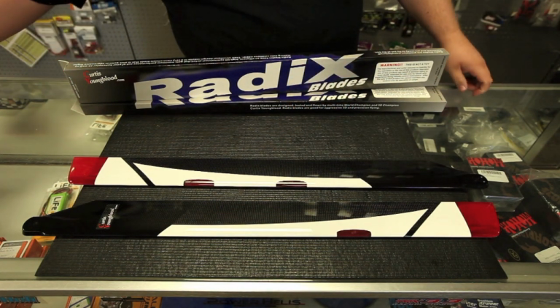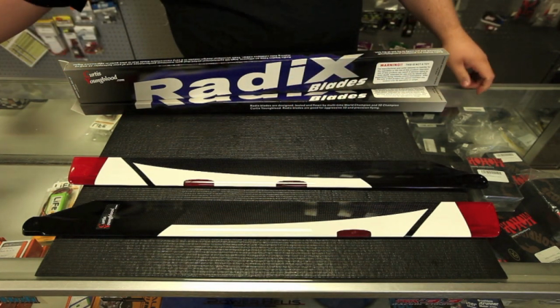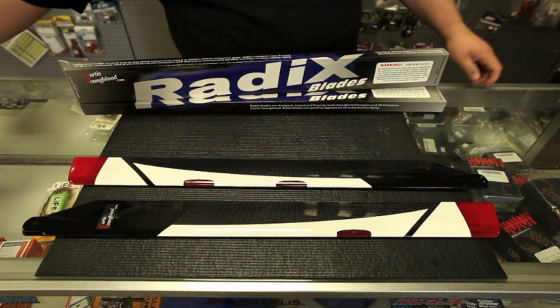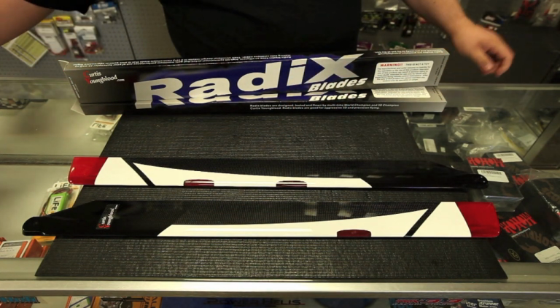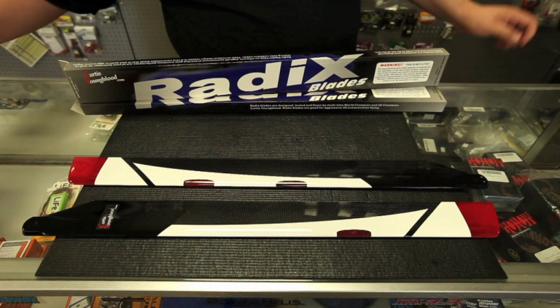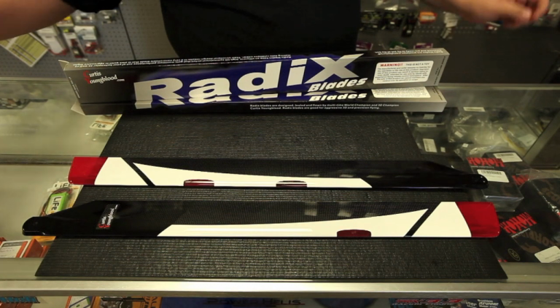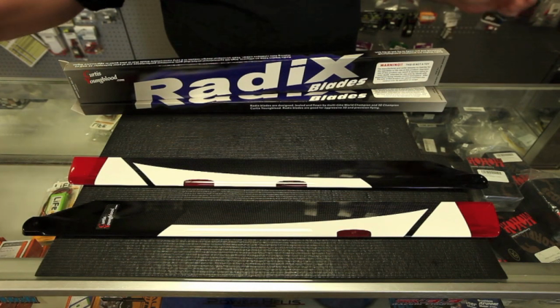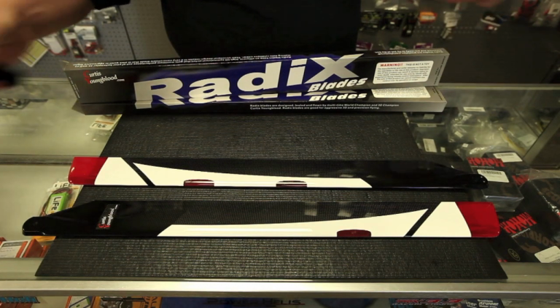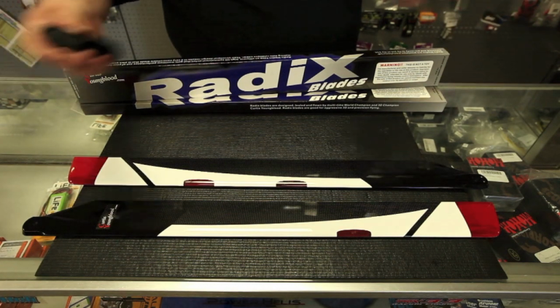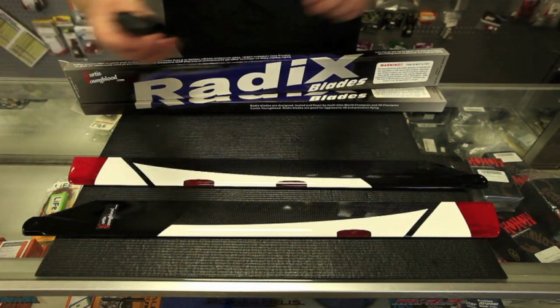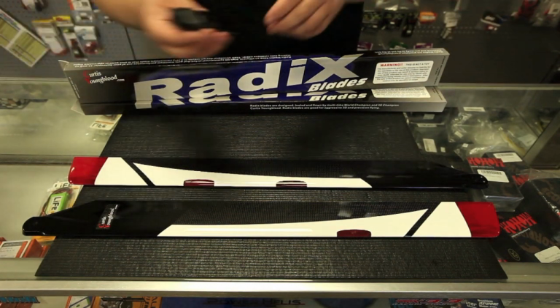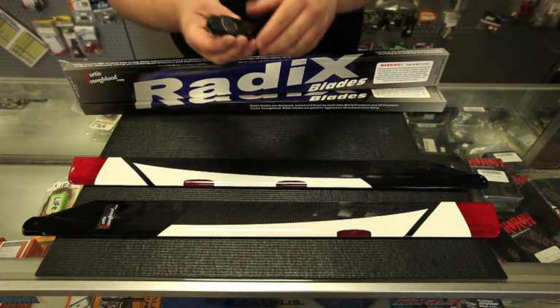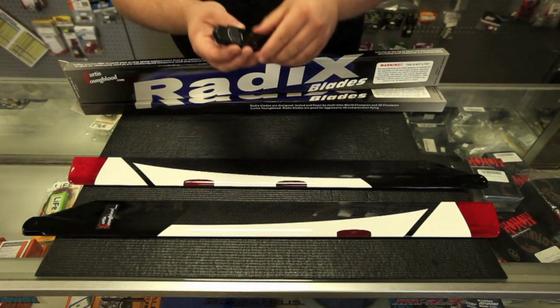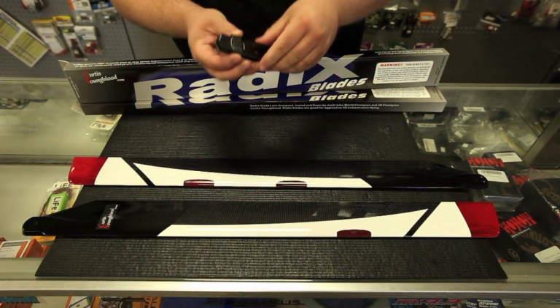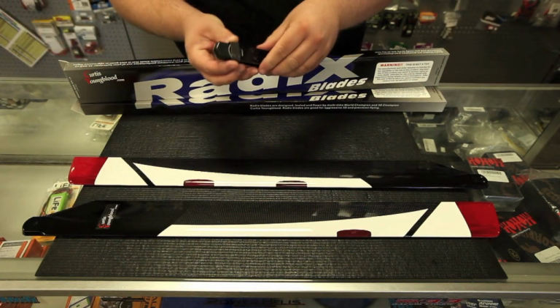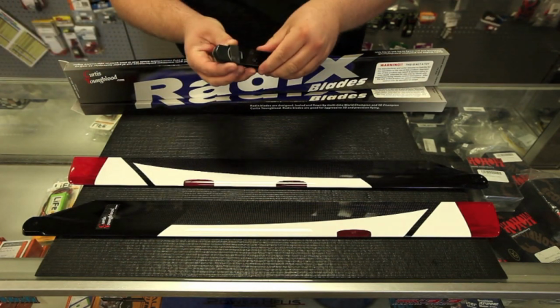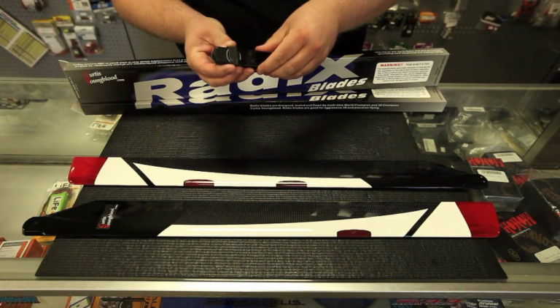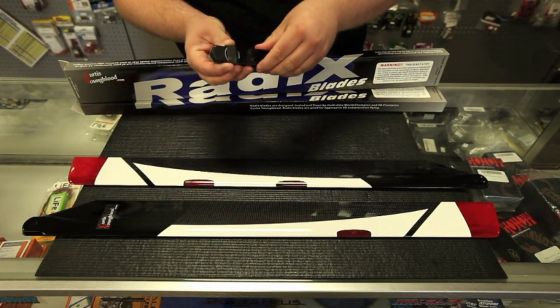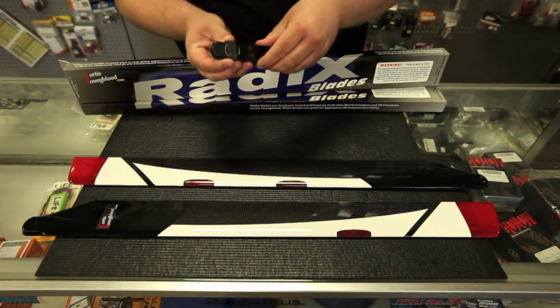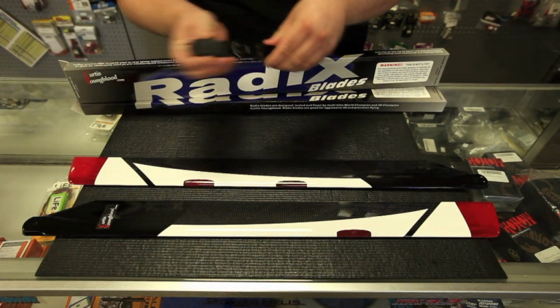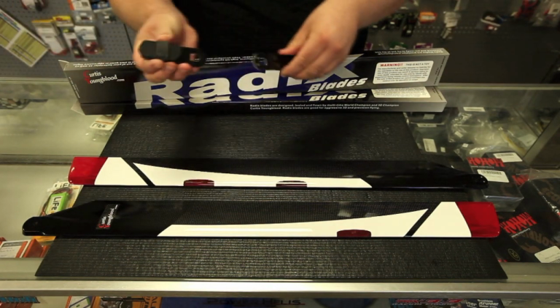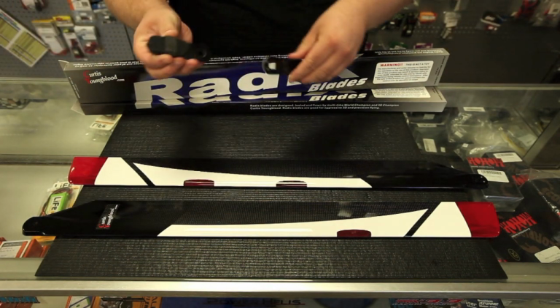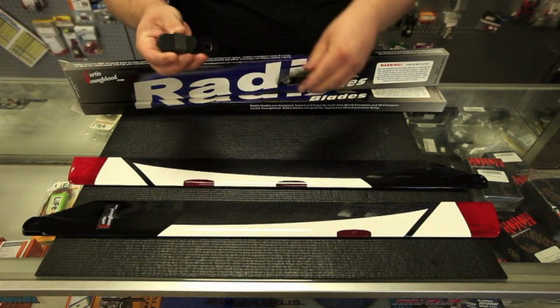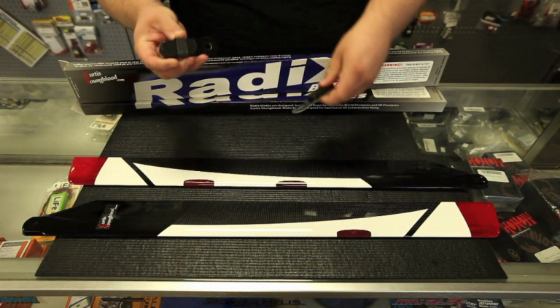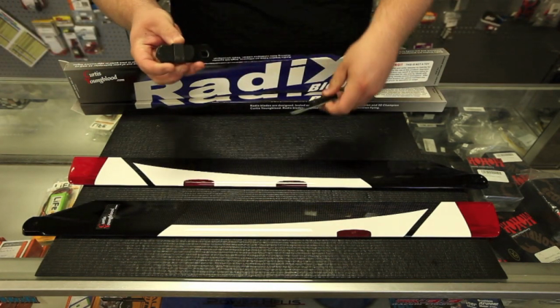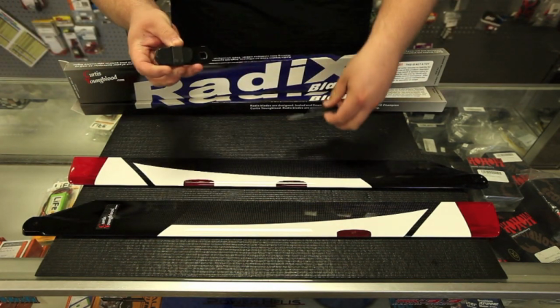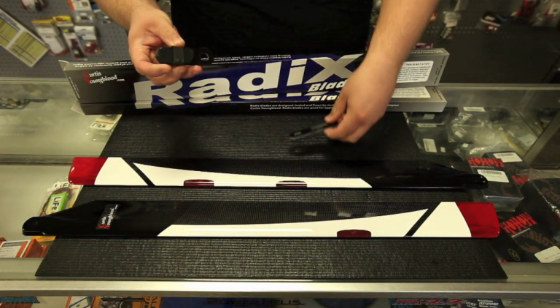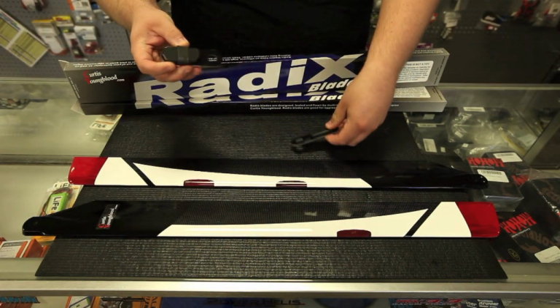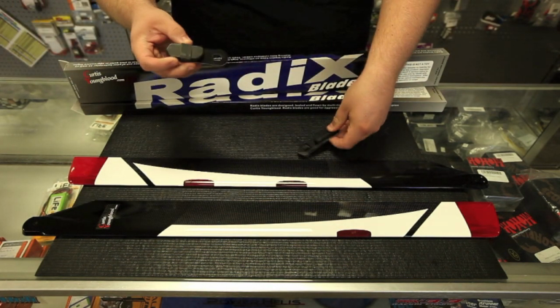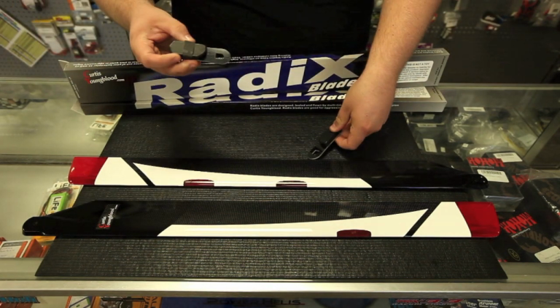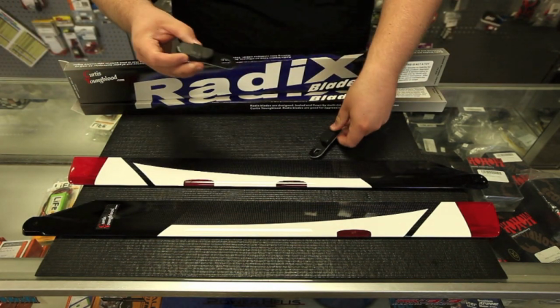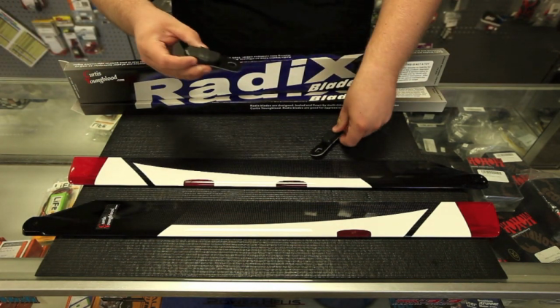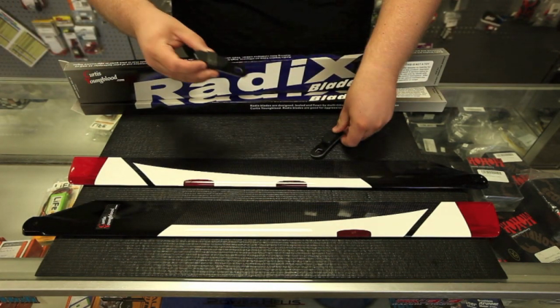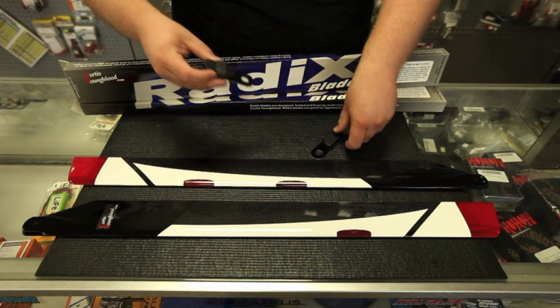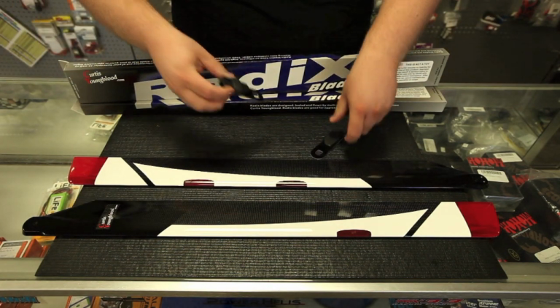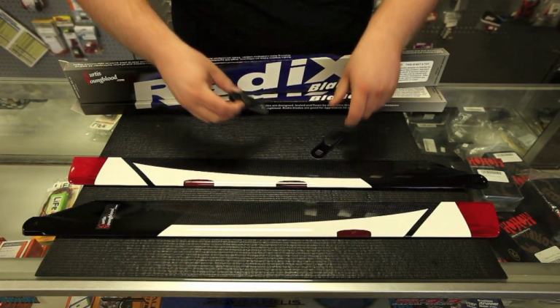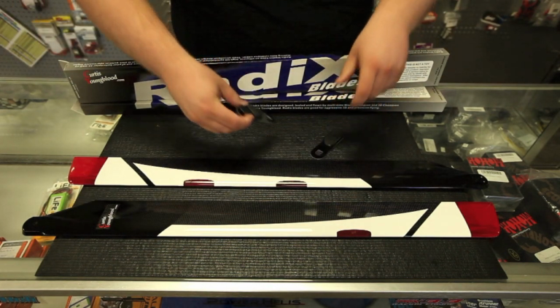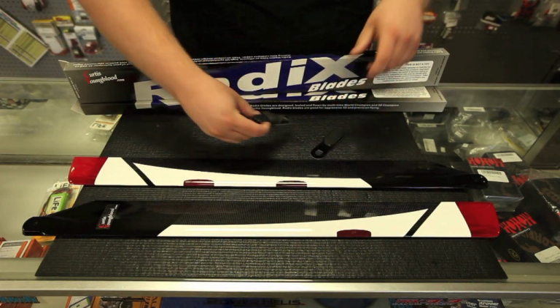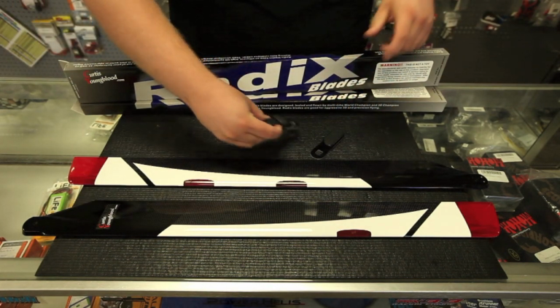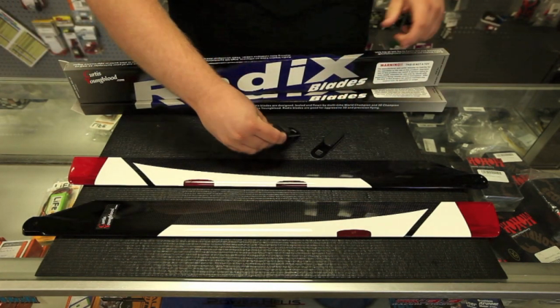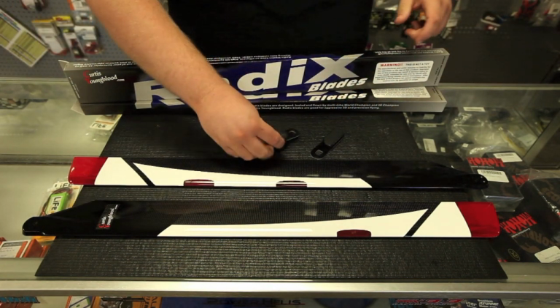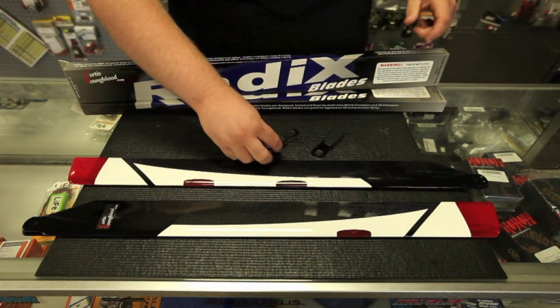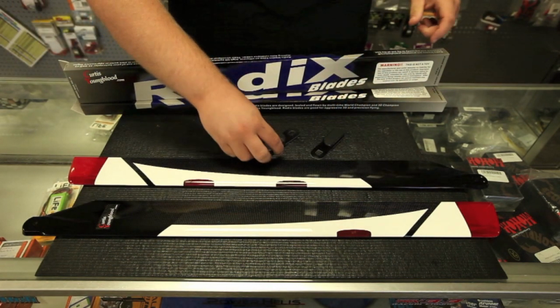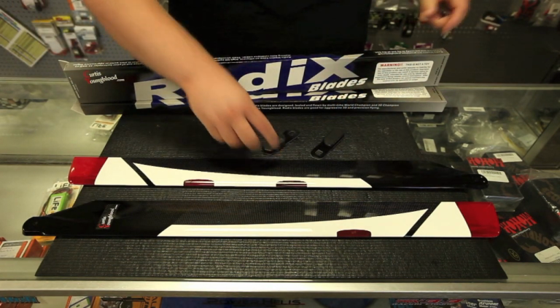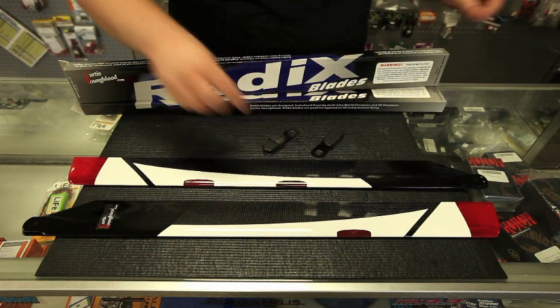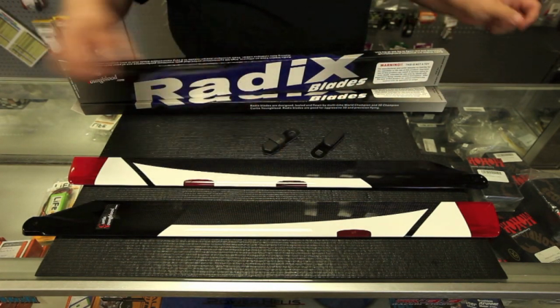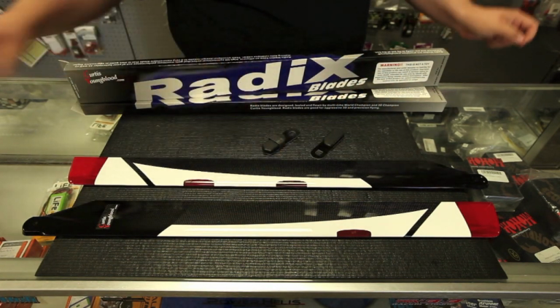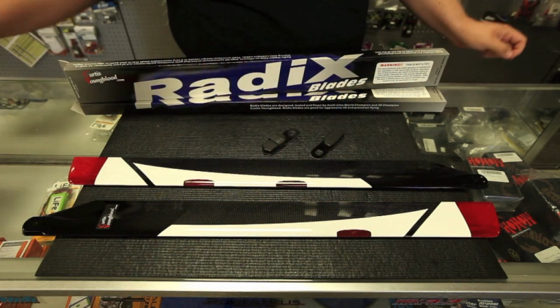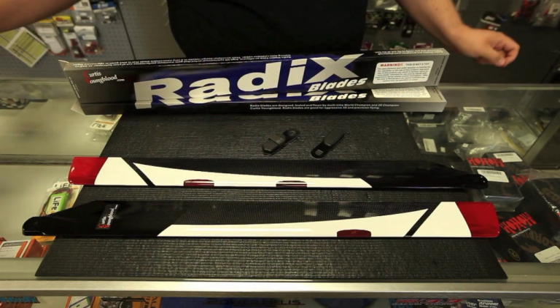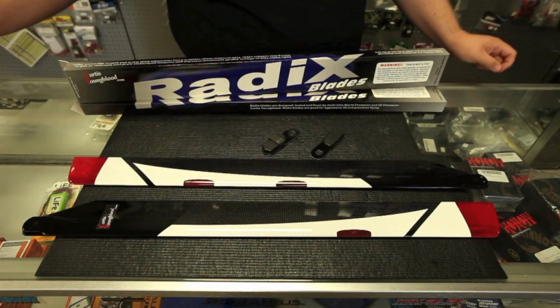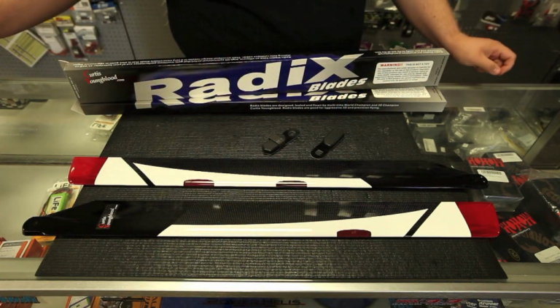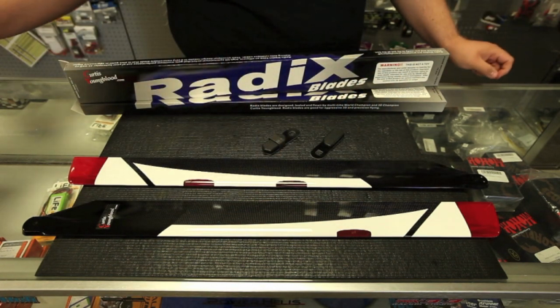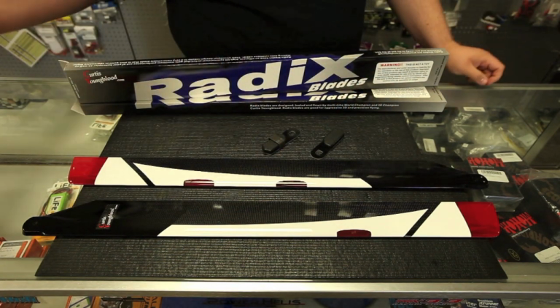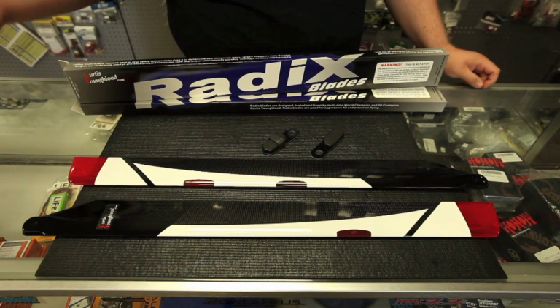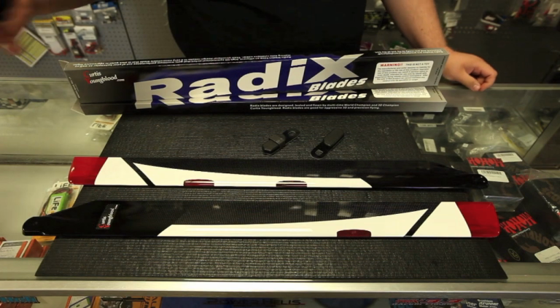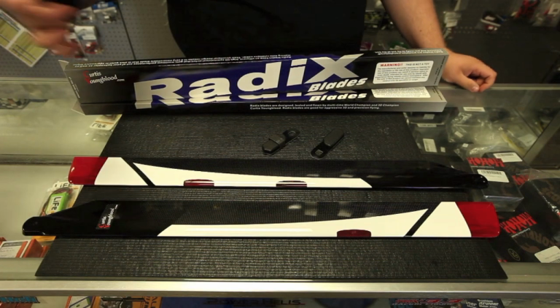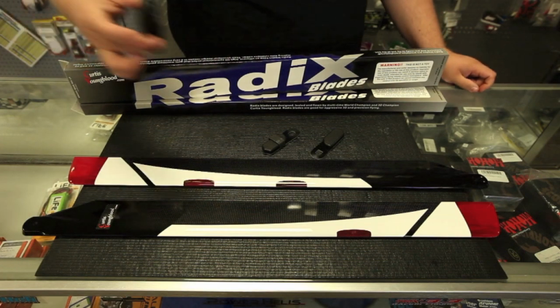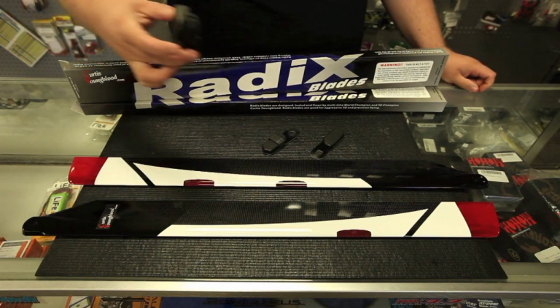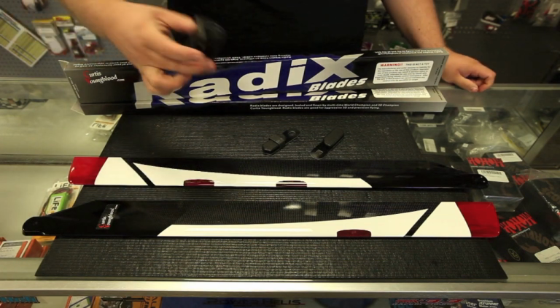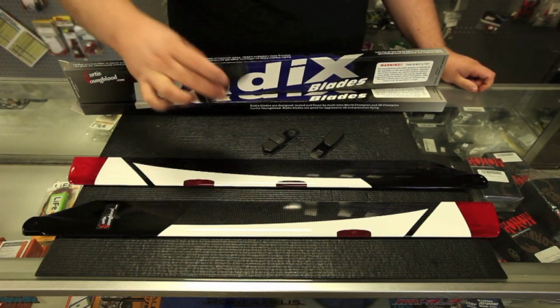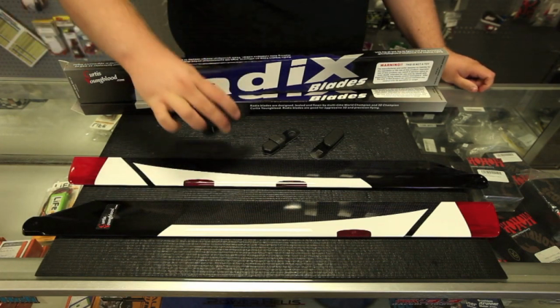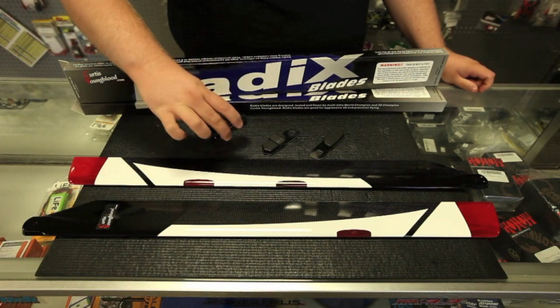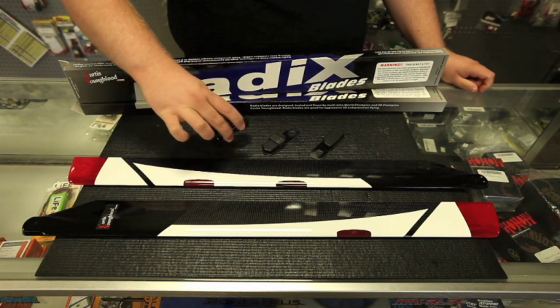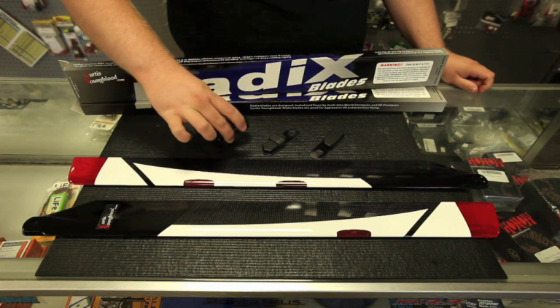Also included are two batteries for the blades. I'll show you how they snap on there in just a moment. And also the wall charger for the blades.